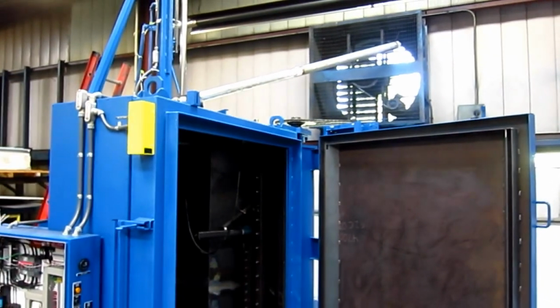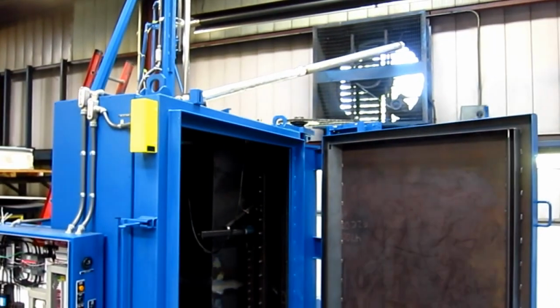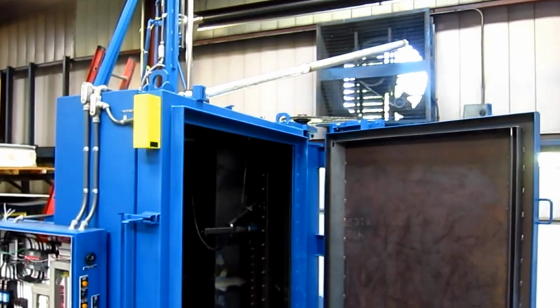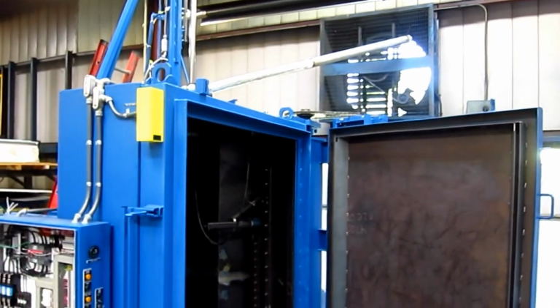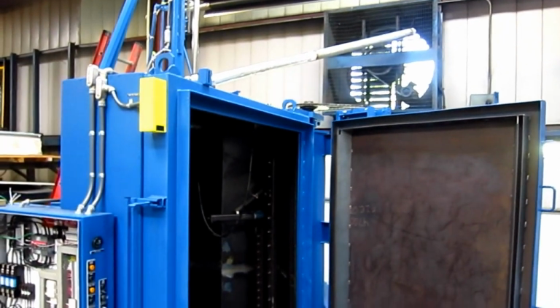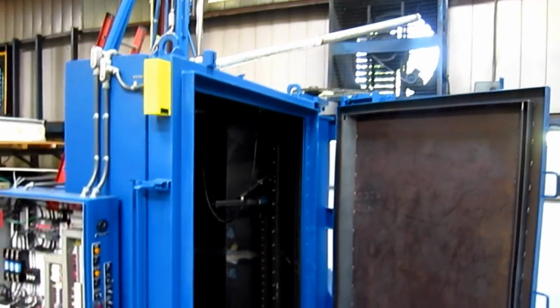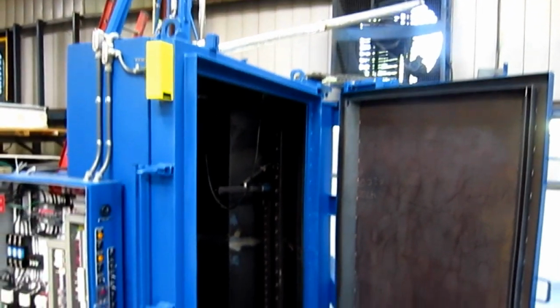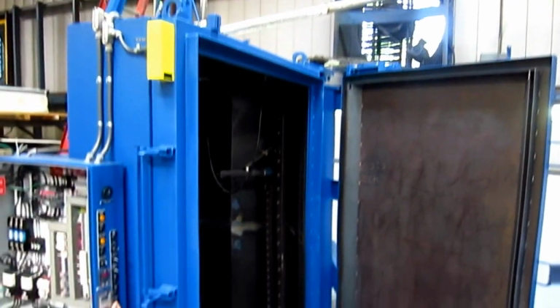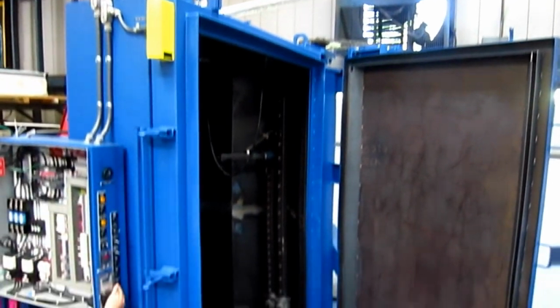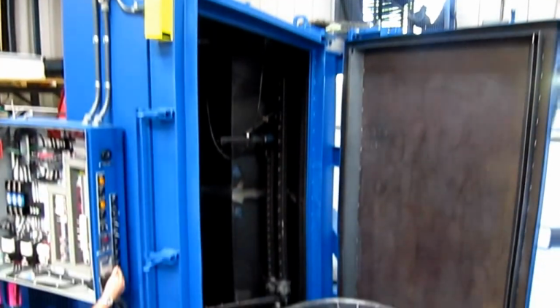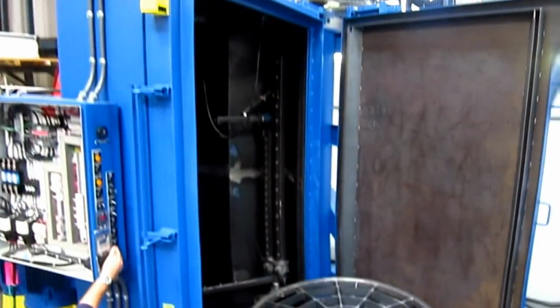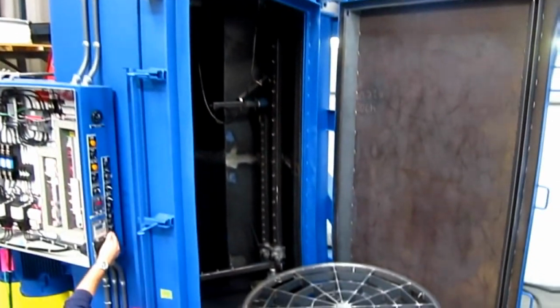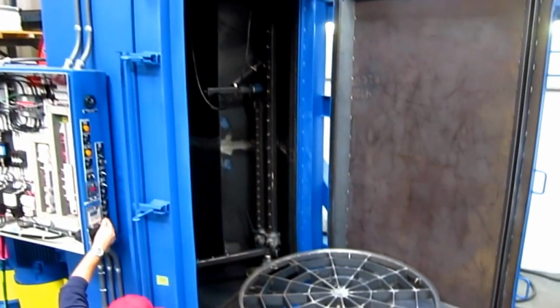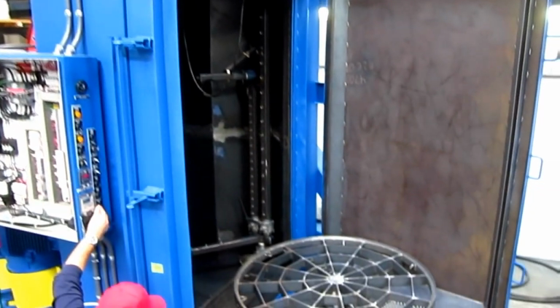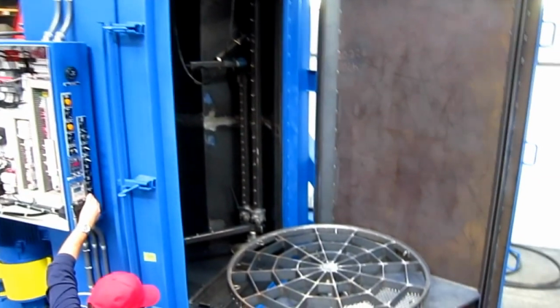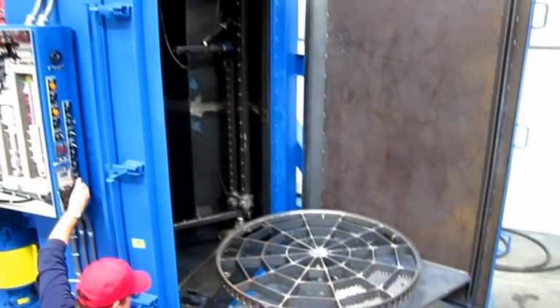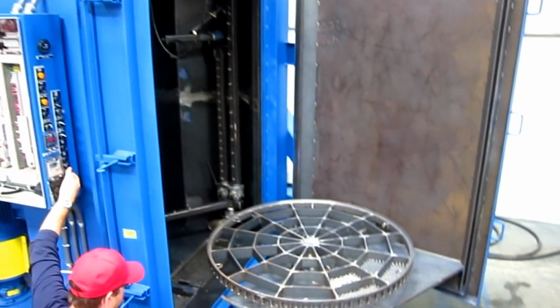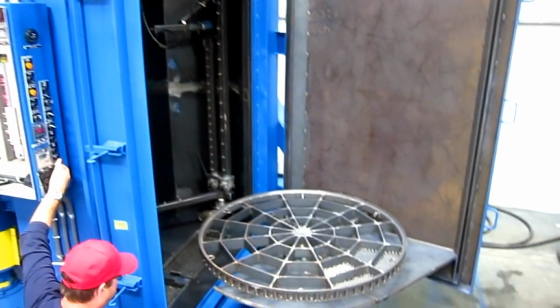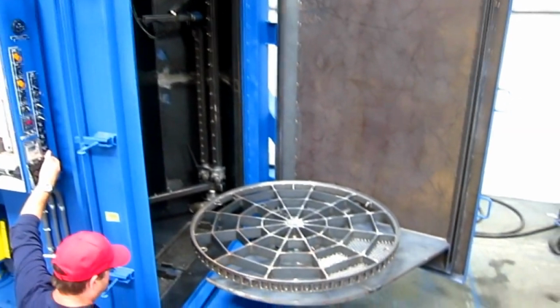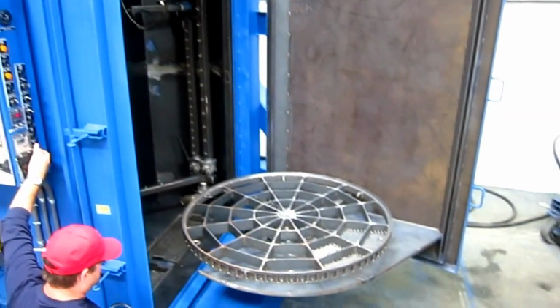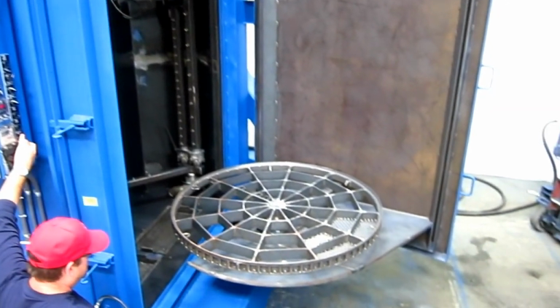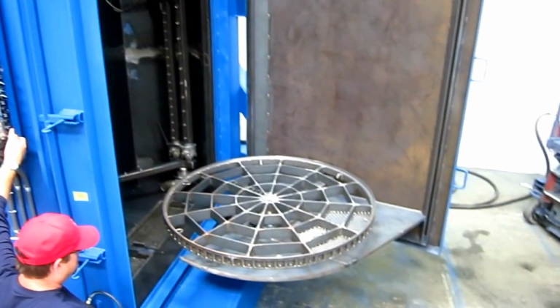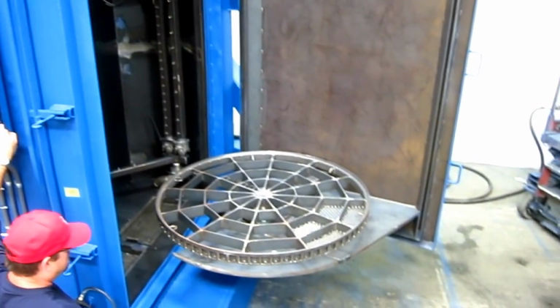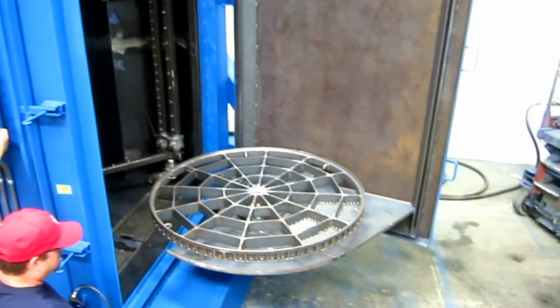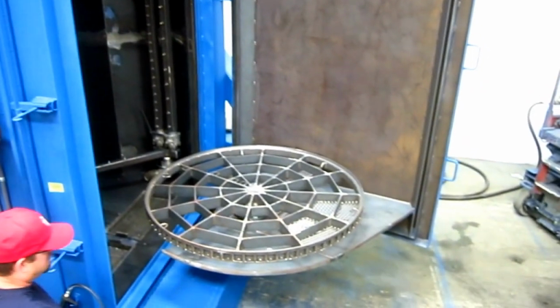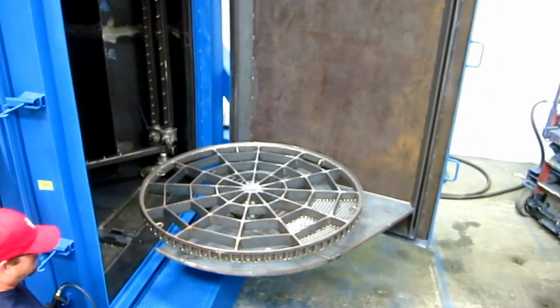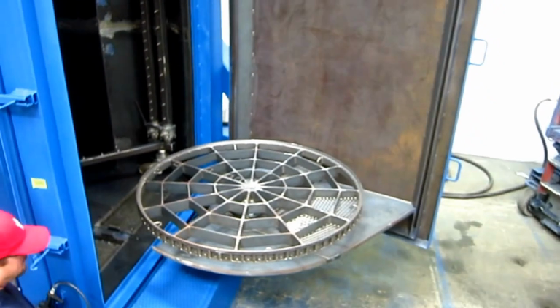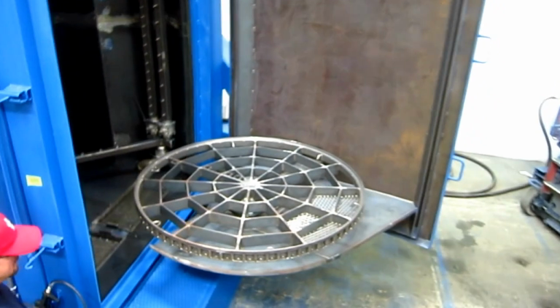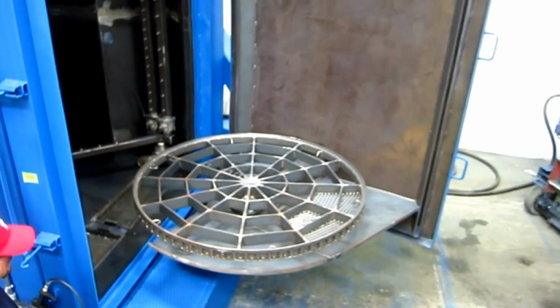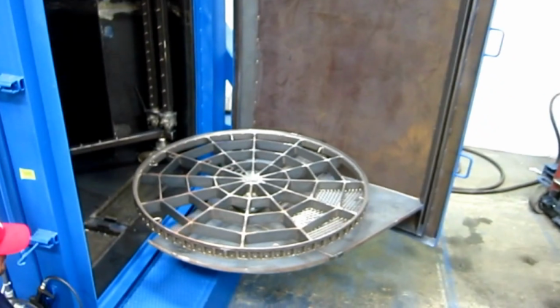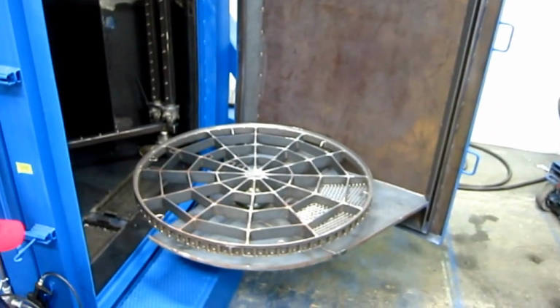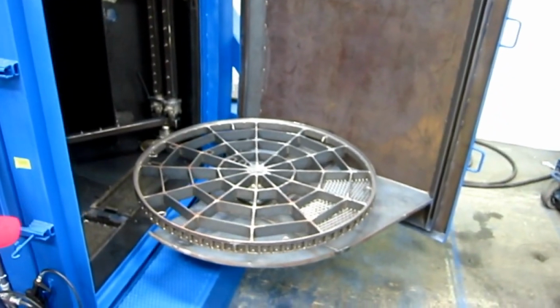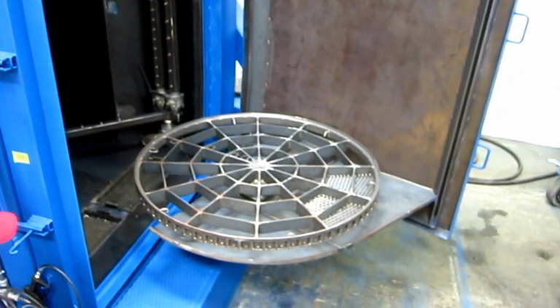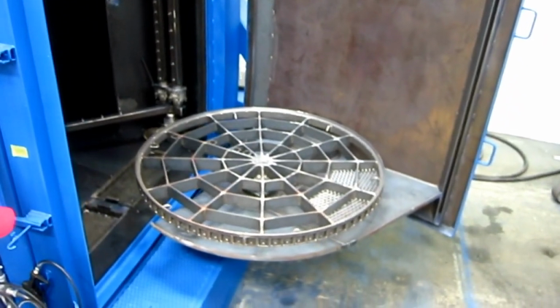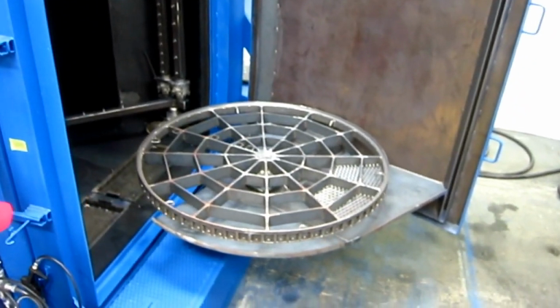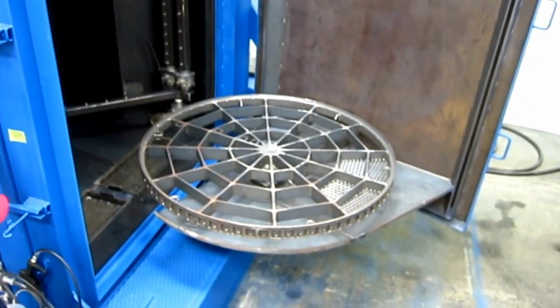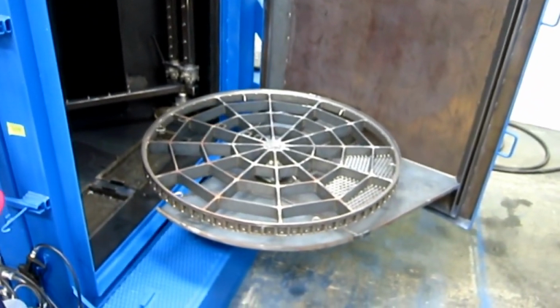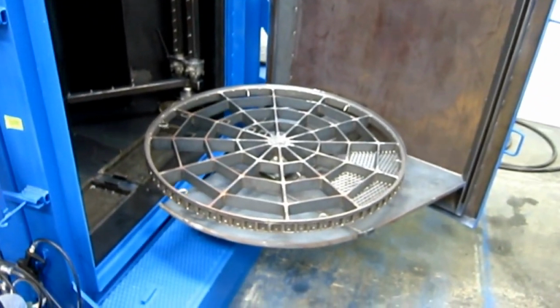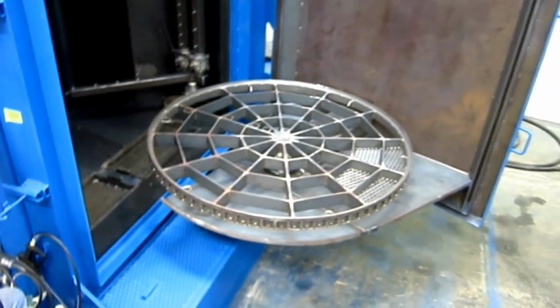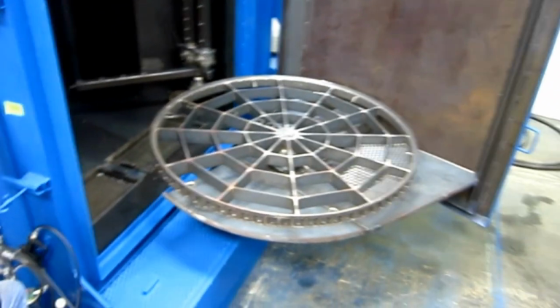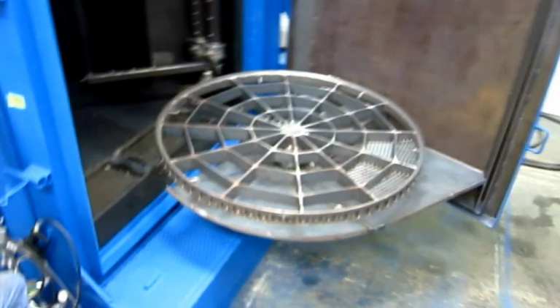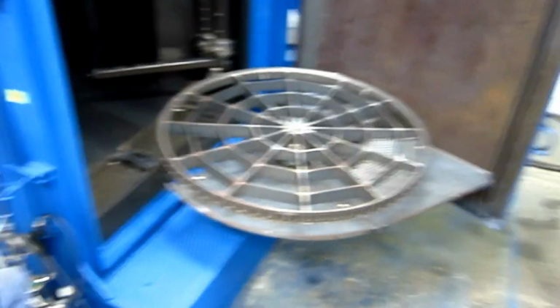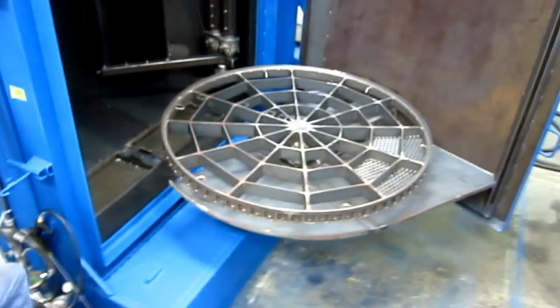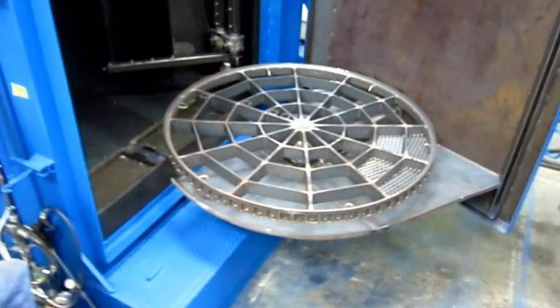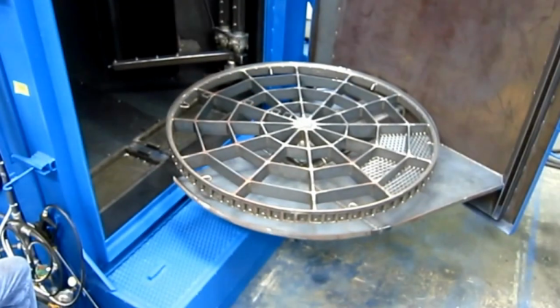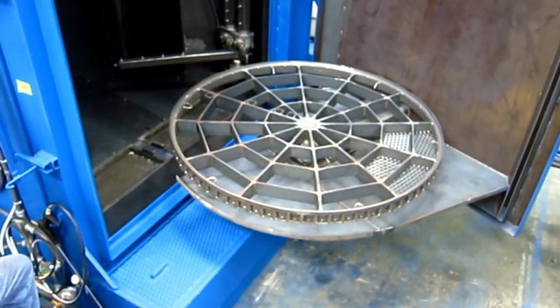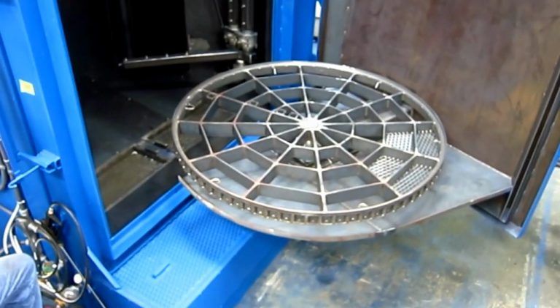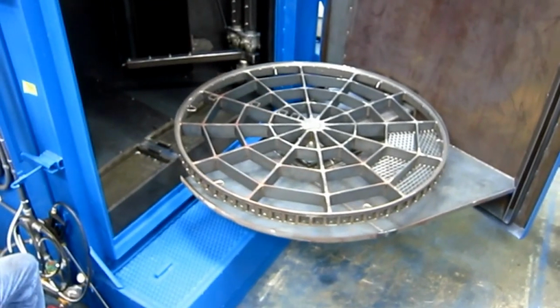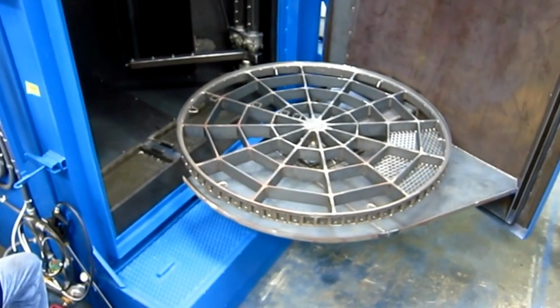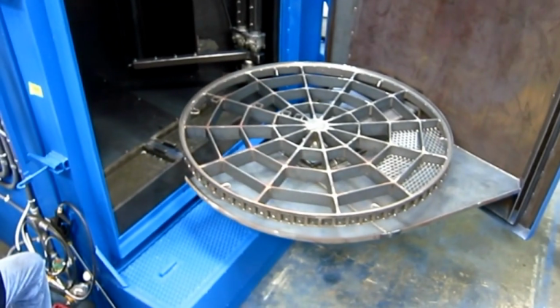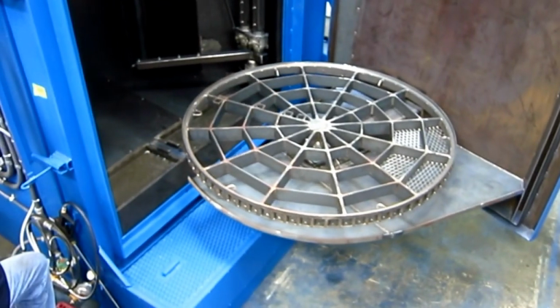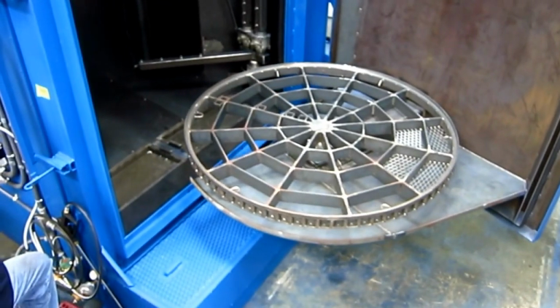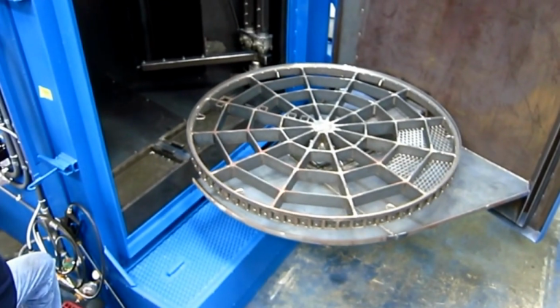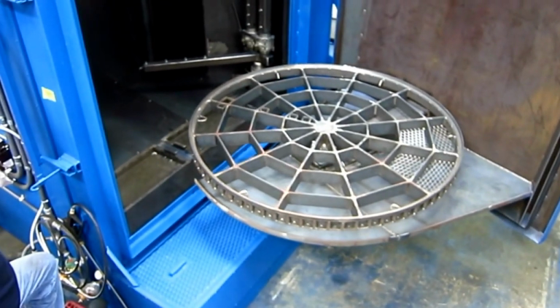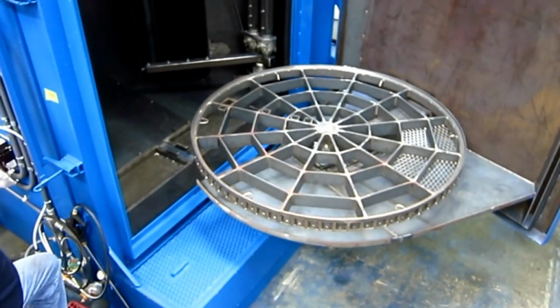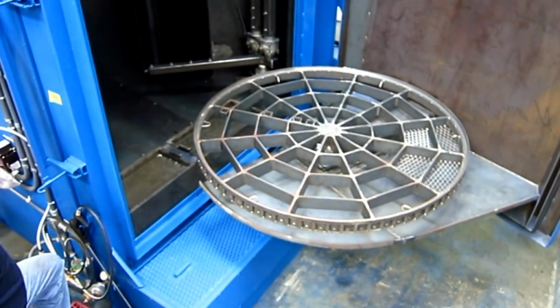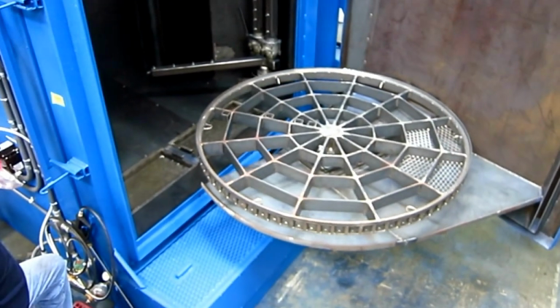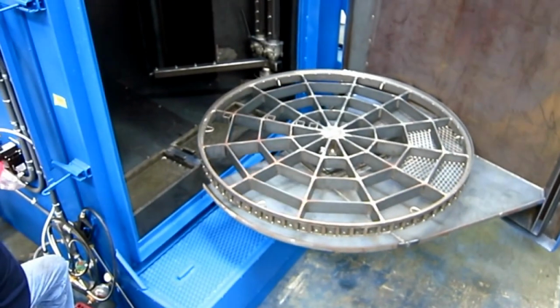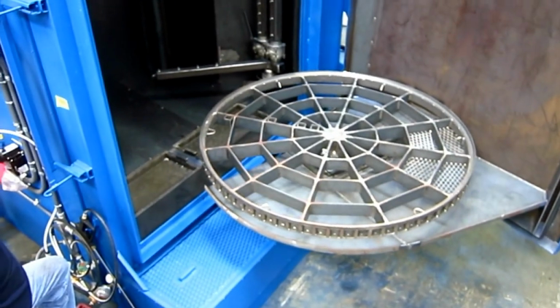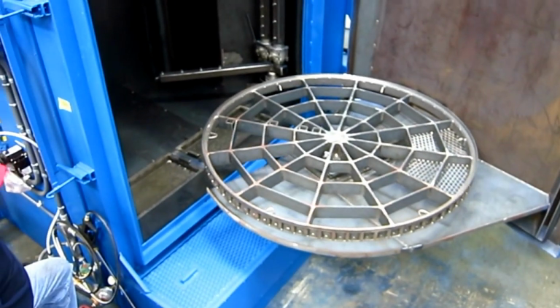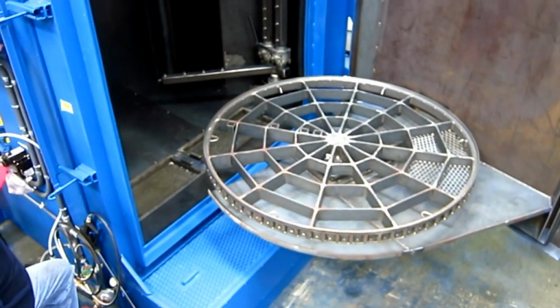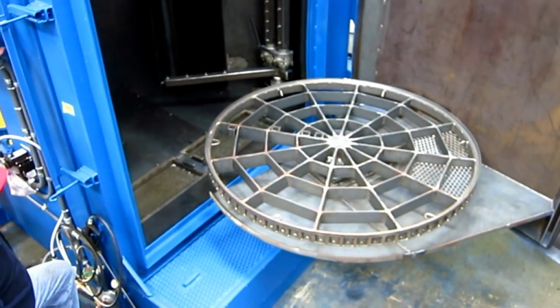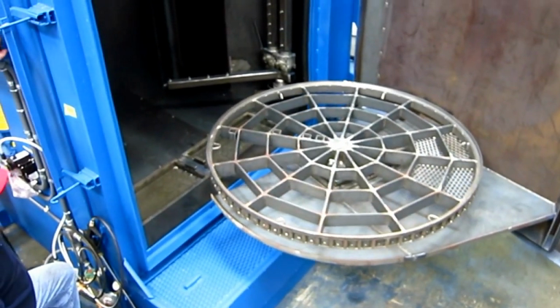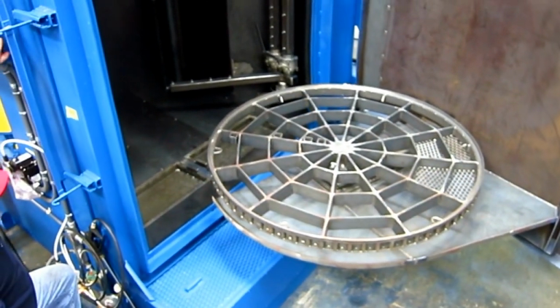Here's your turntable. You can watch the turntable jog. This is to help load the machine.